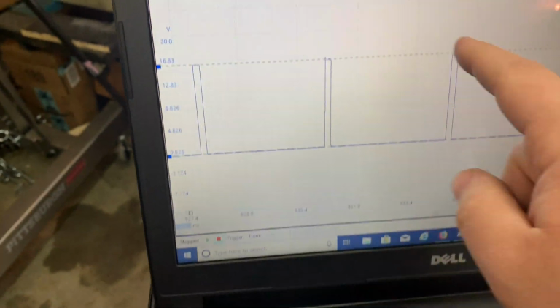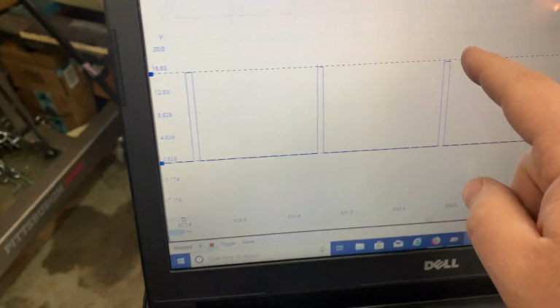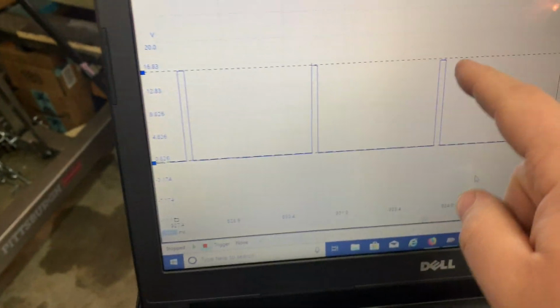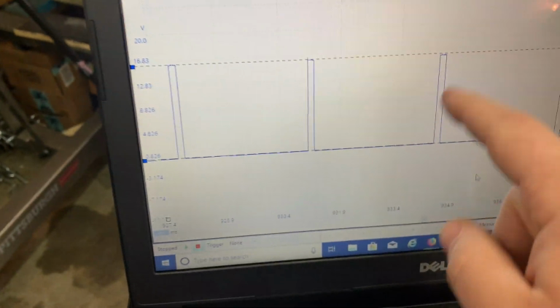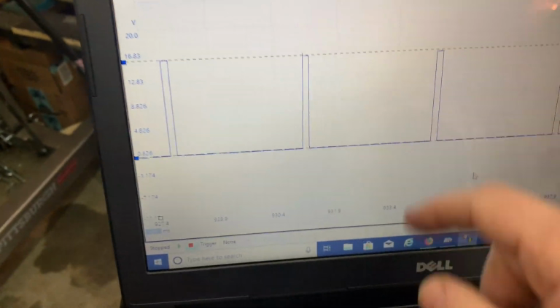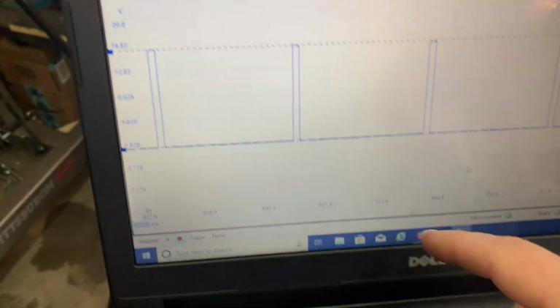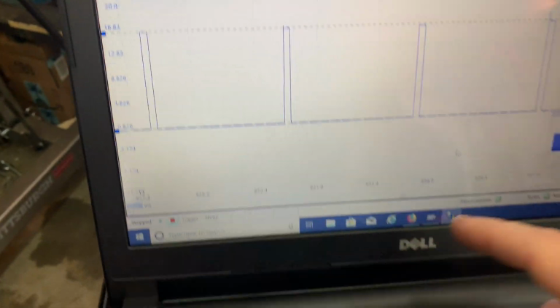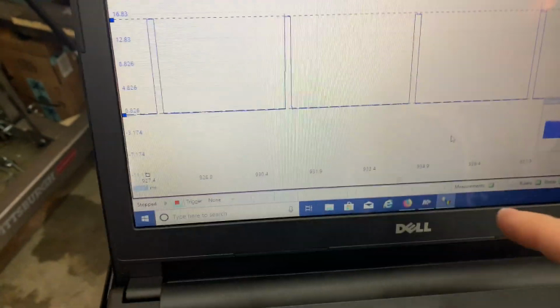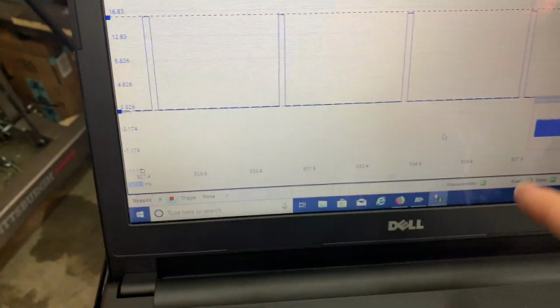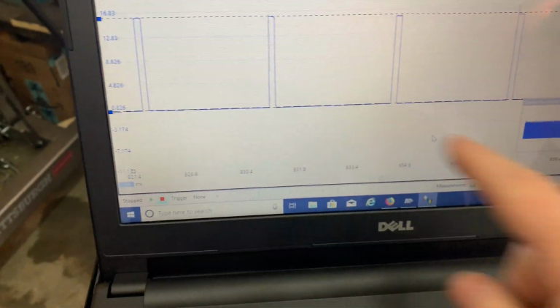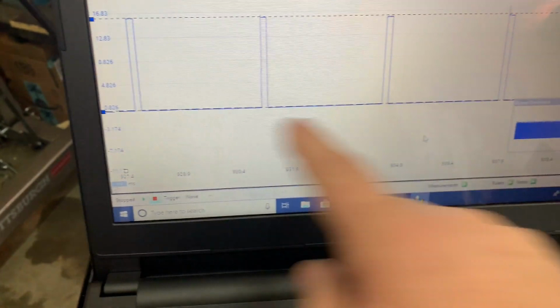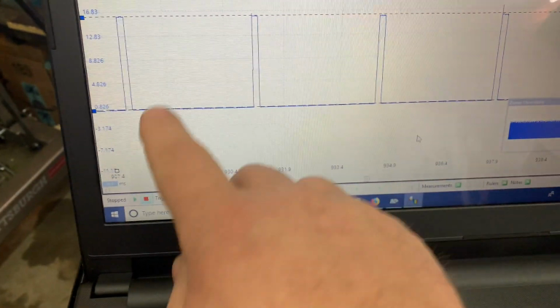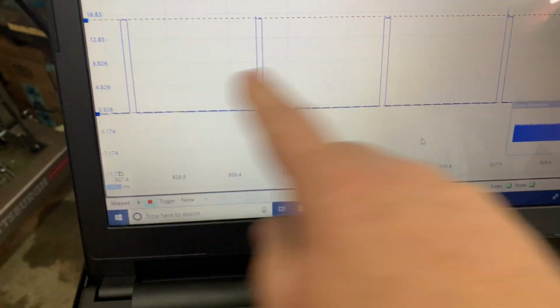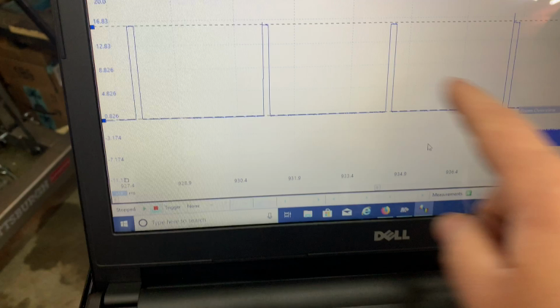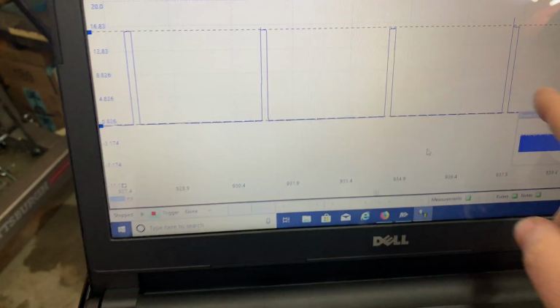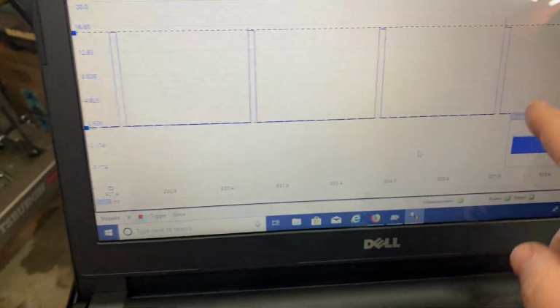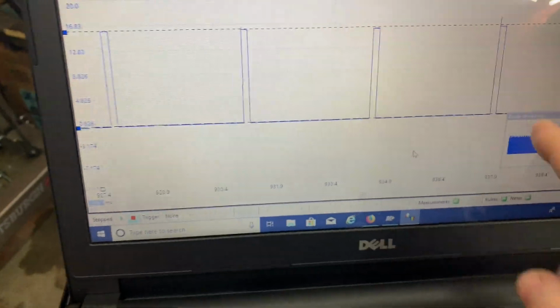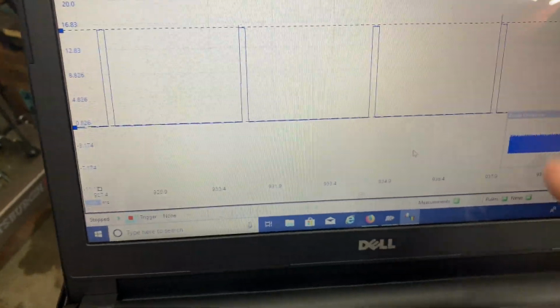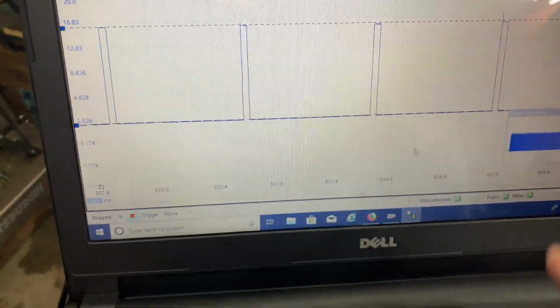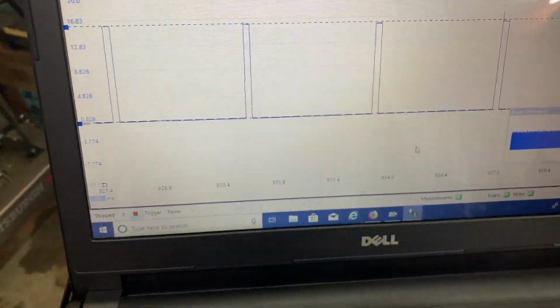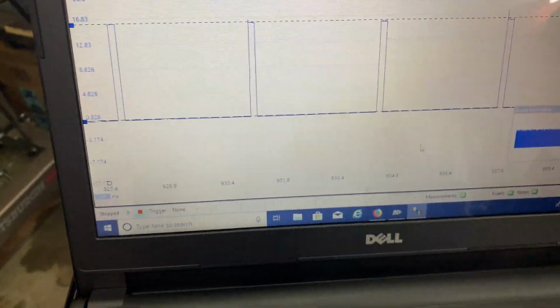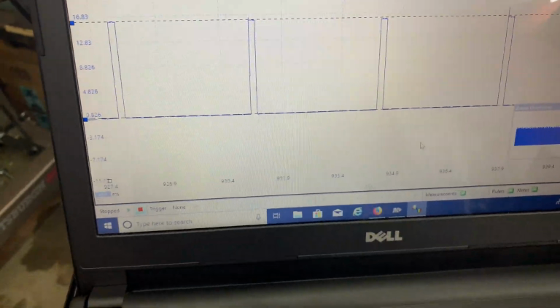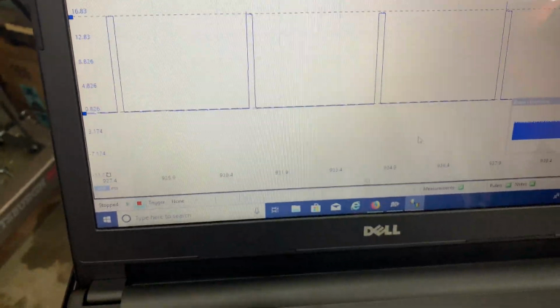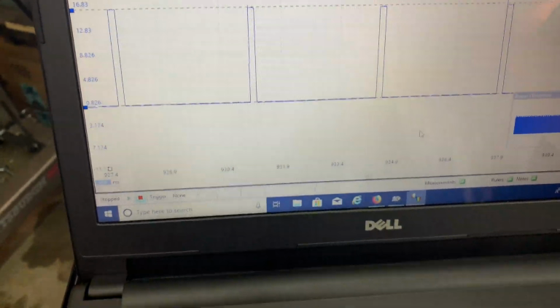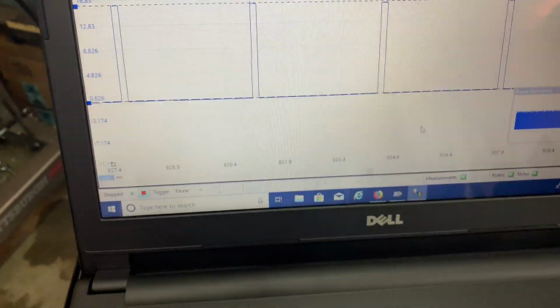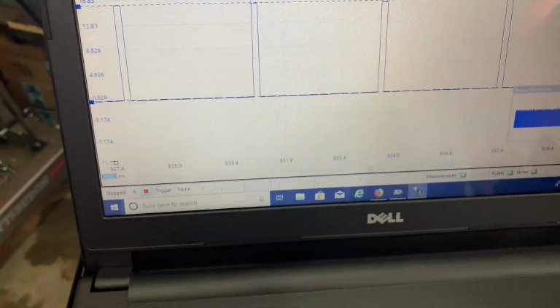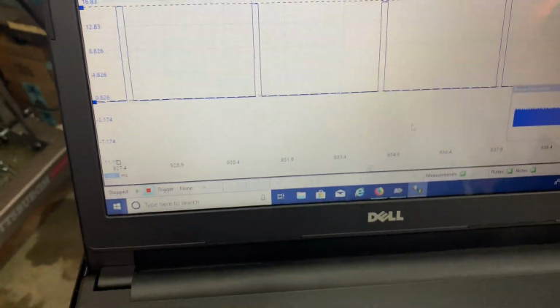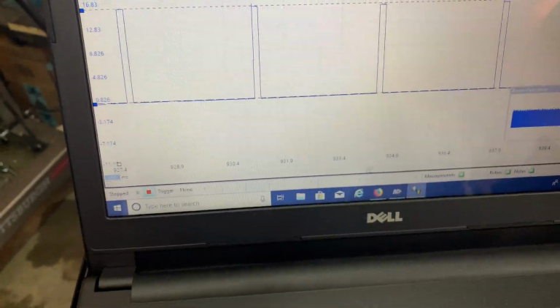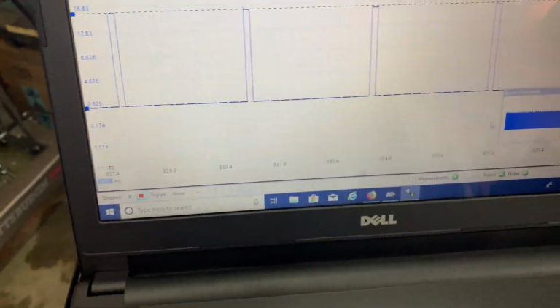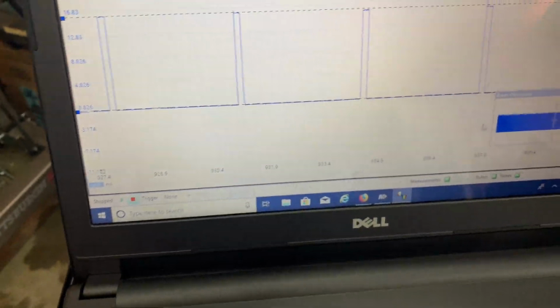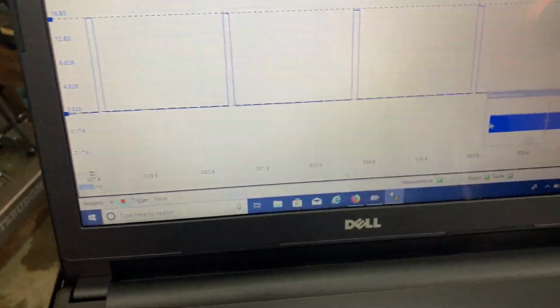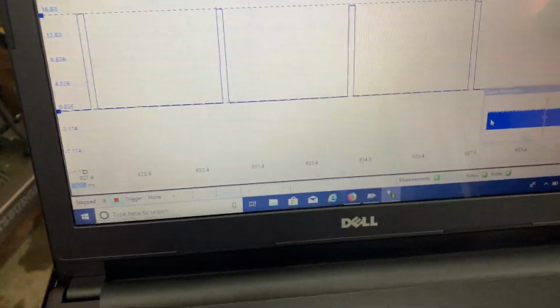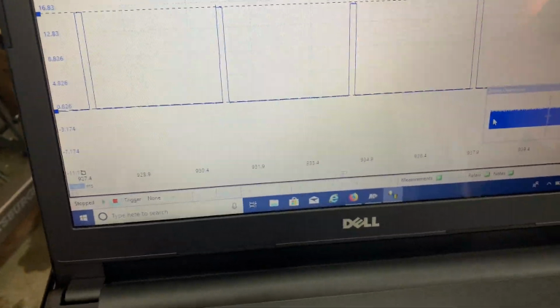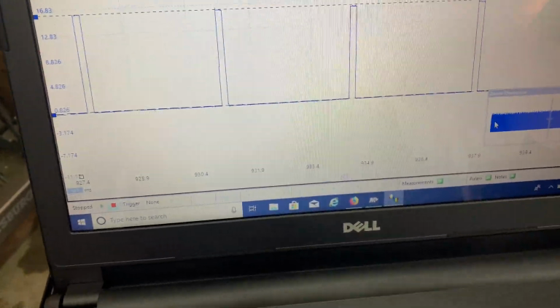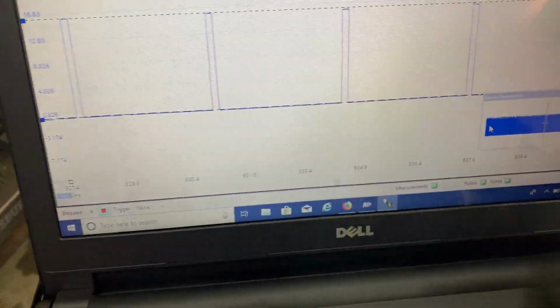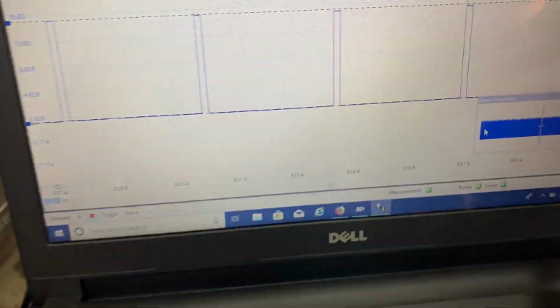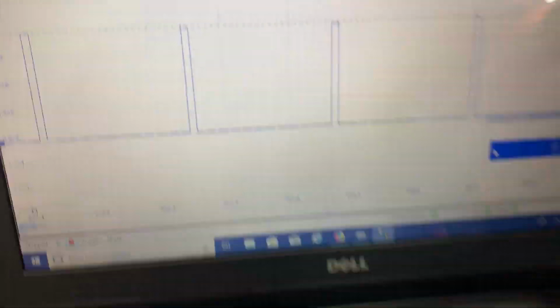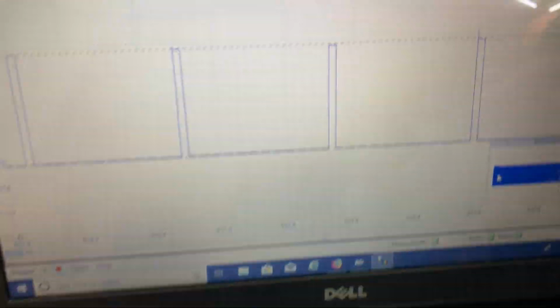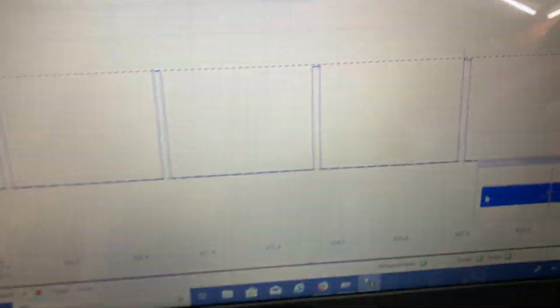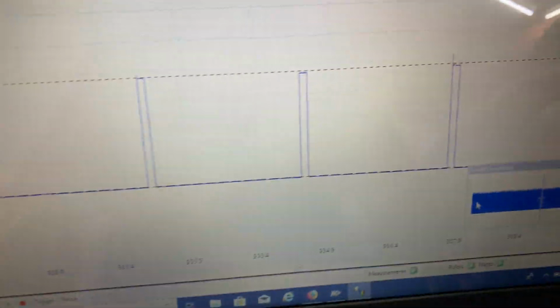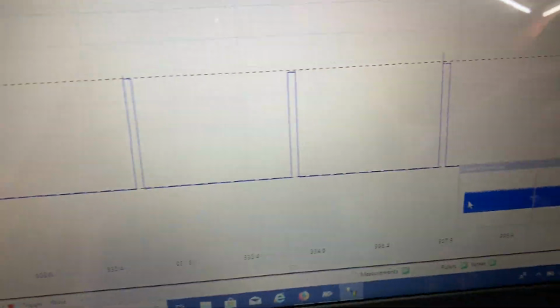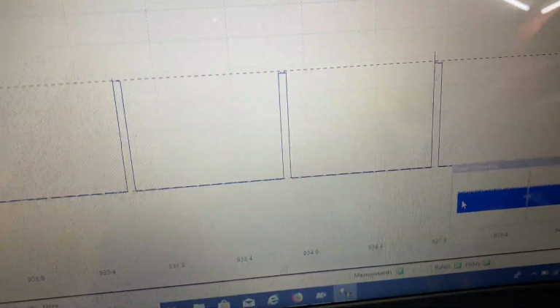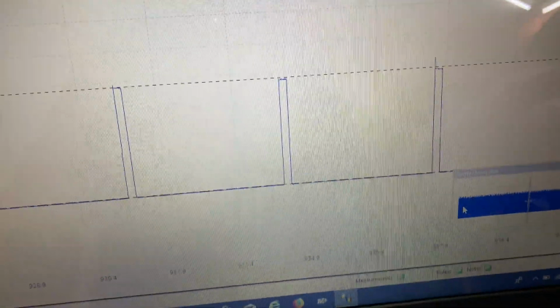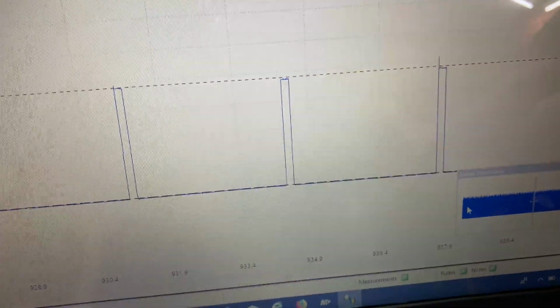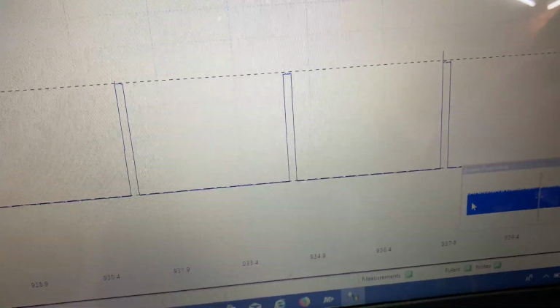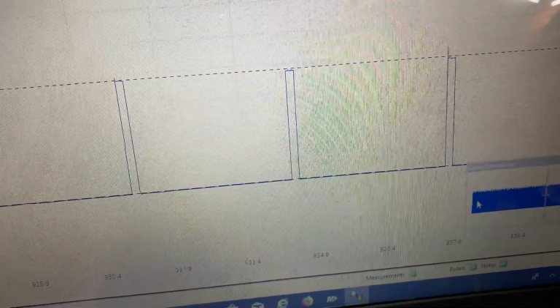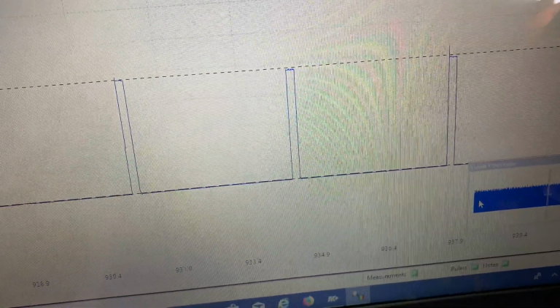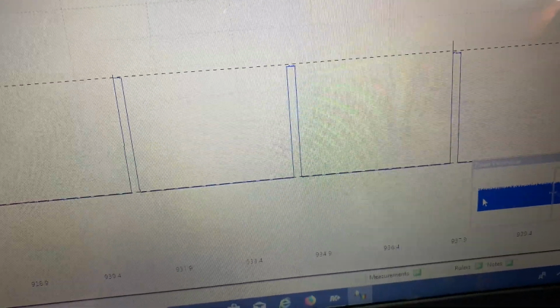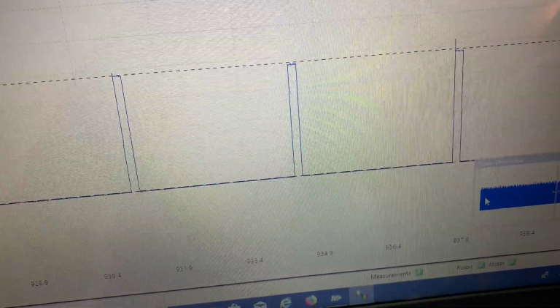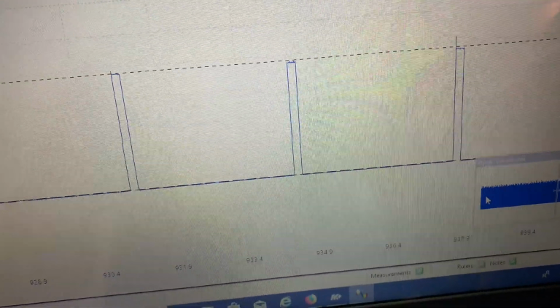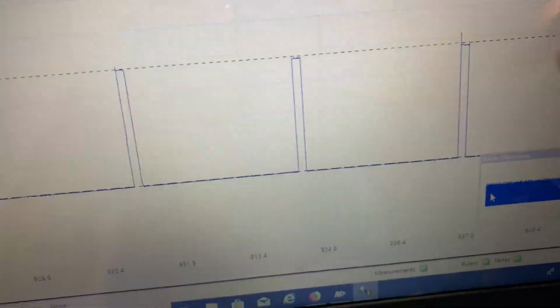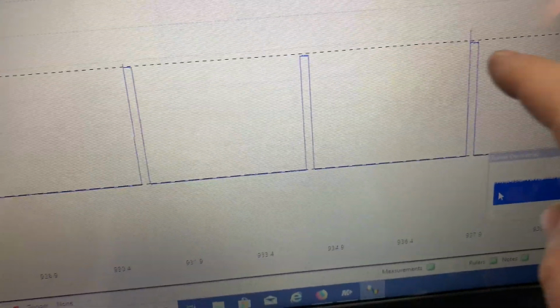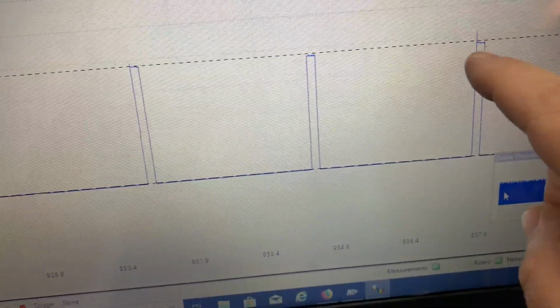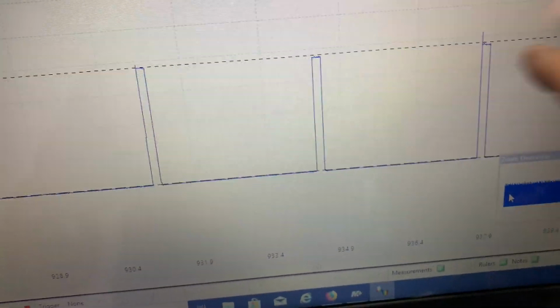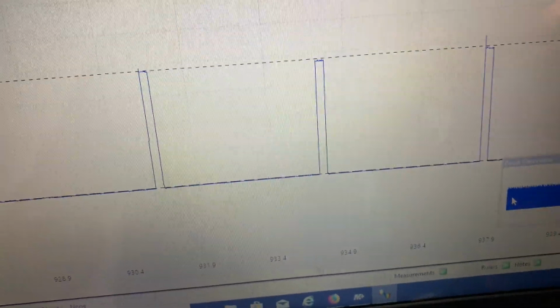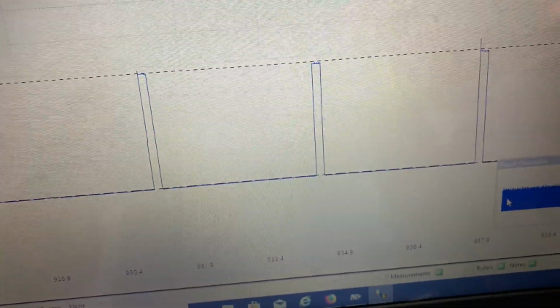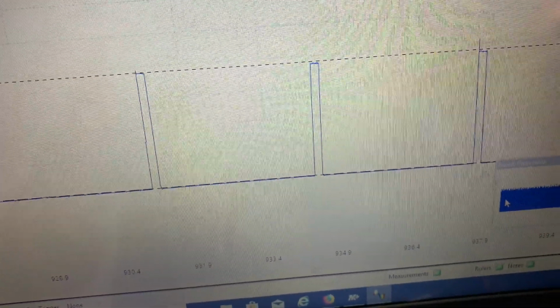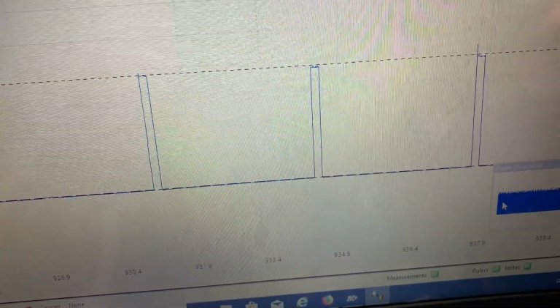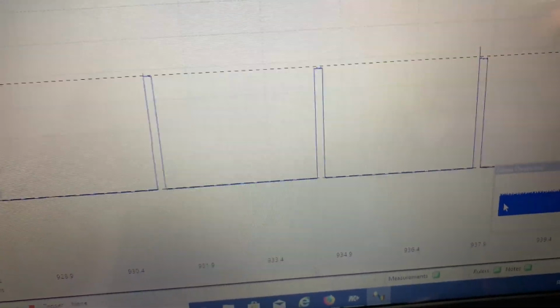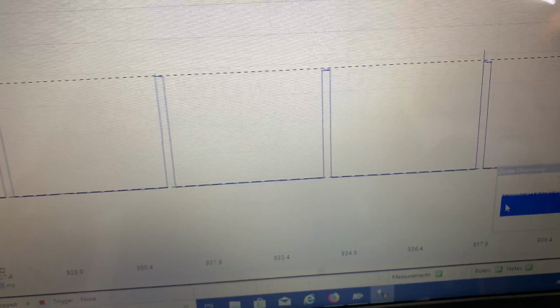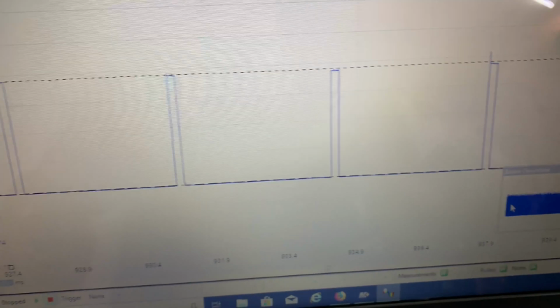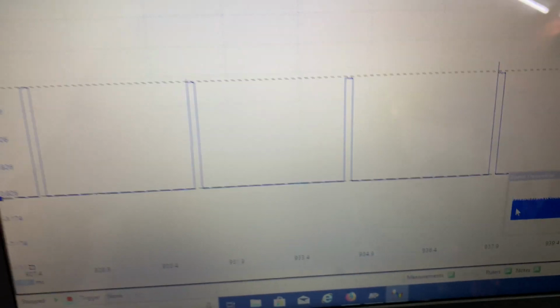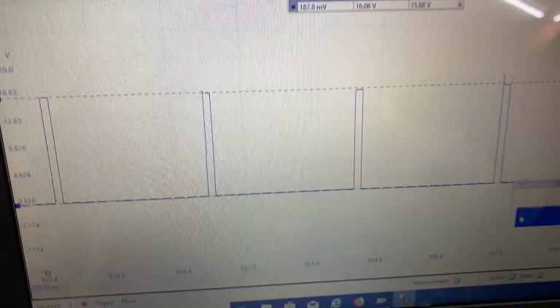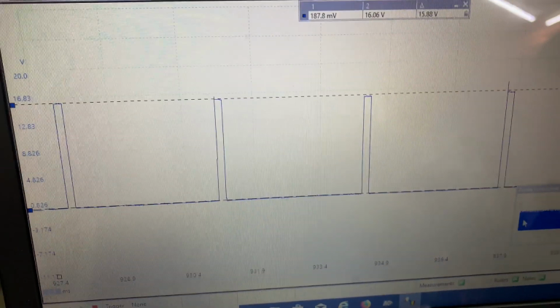It looks like we have a decent square wave. It looks like the voltage drops a little bit — this could be noise, I don't know.